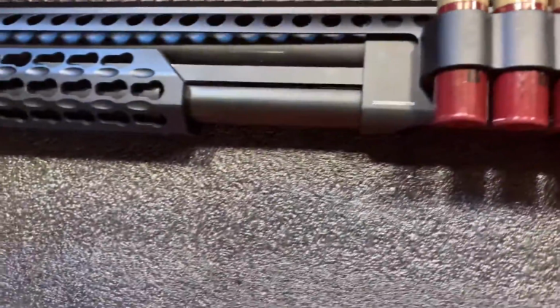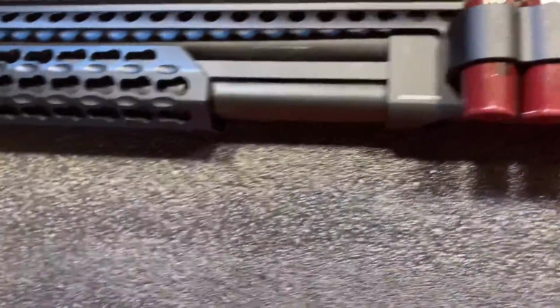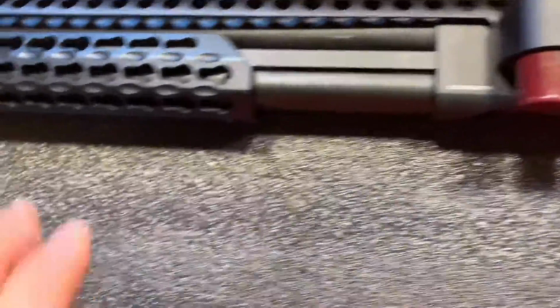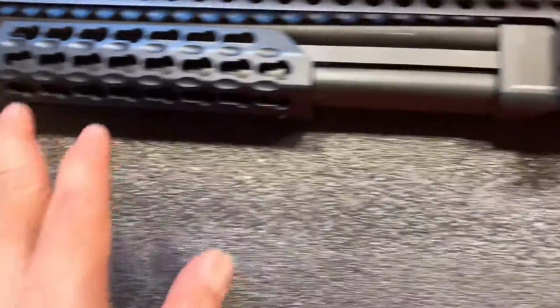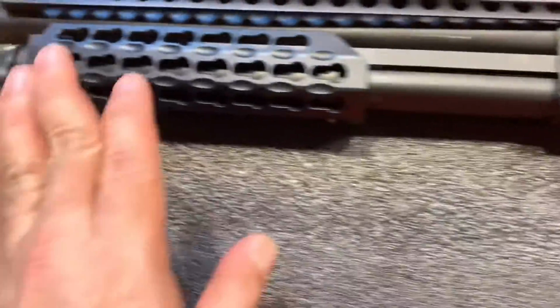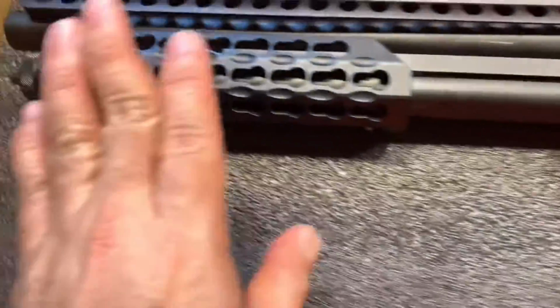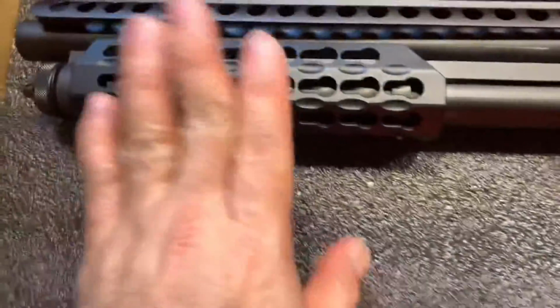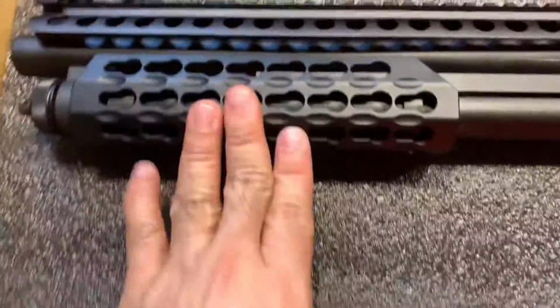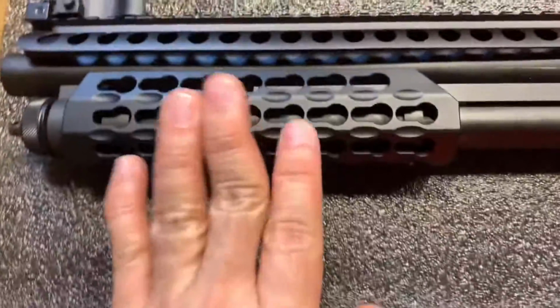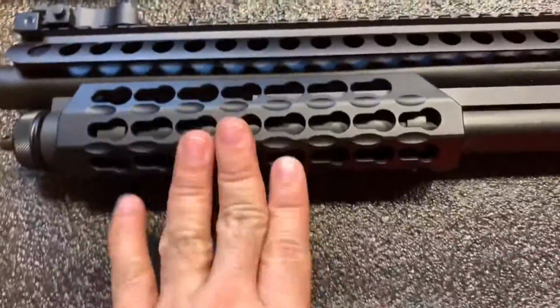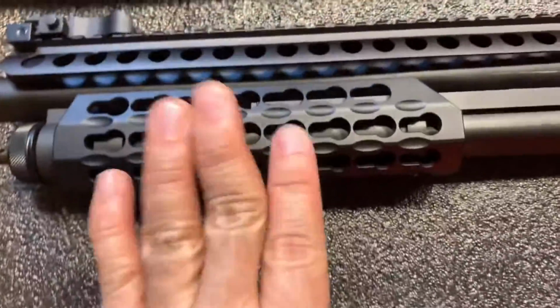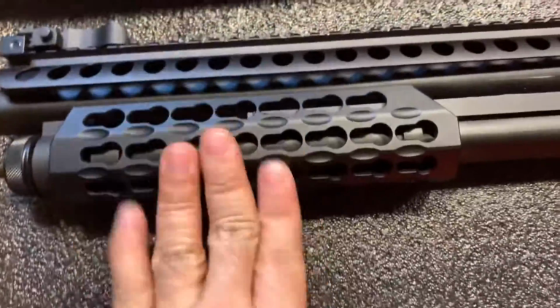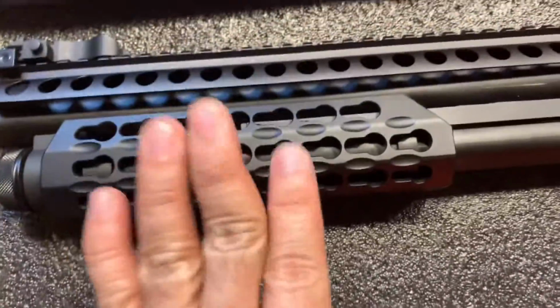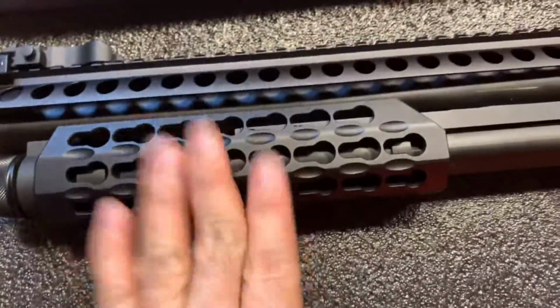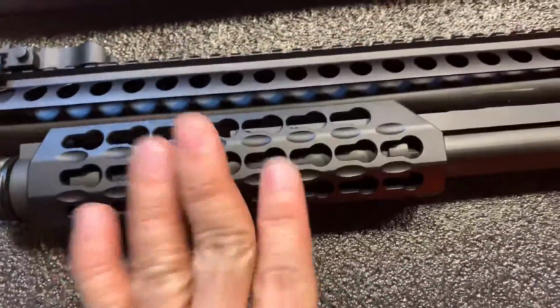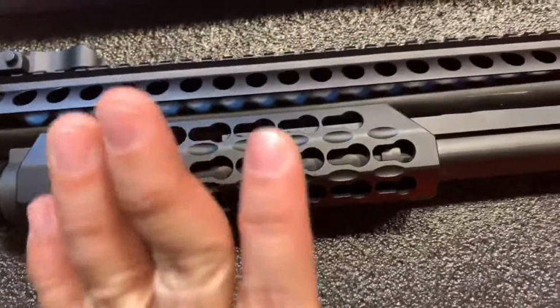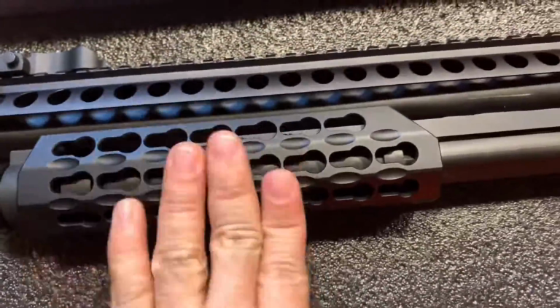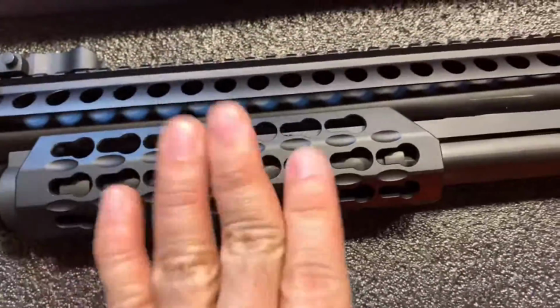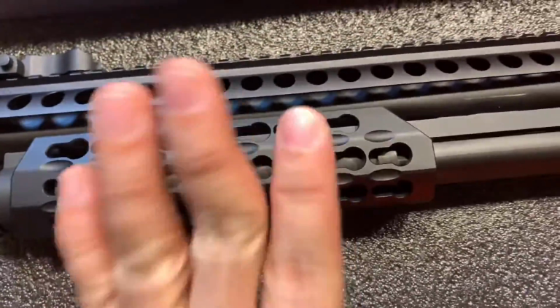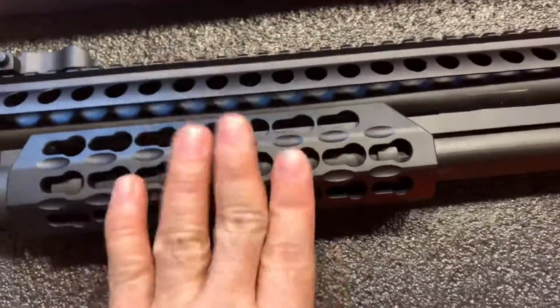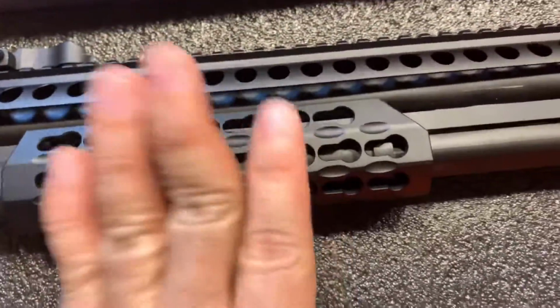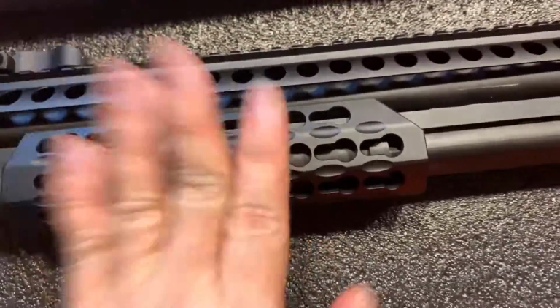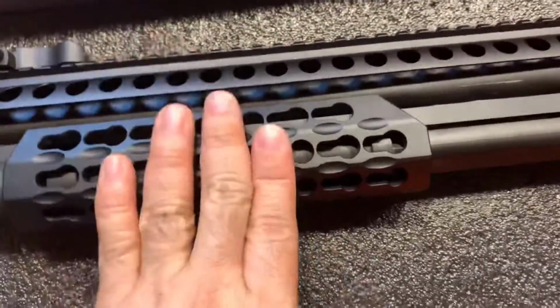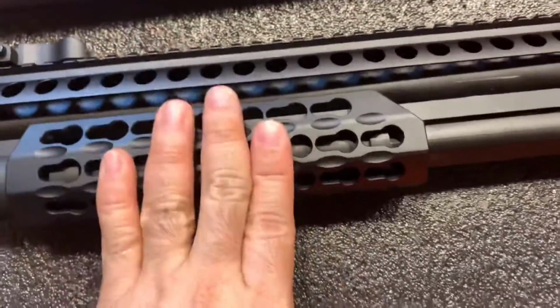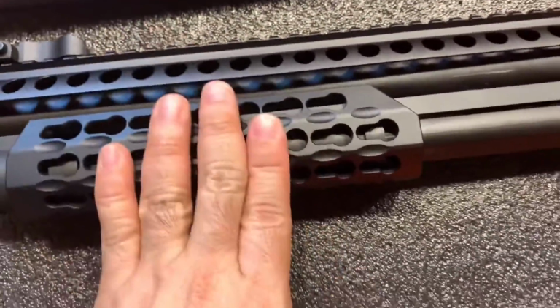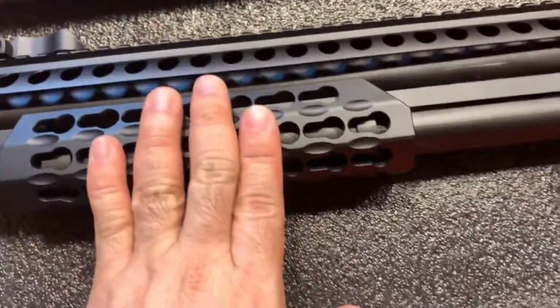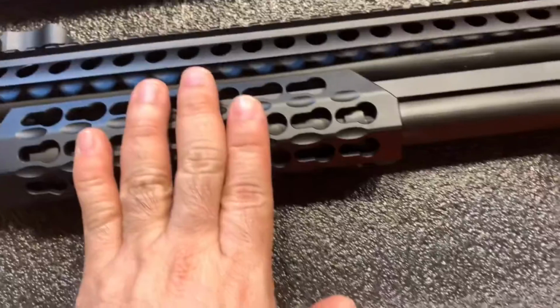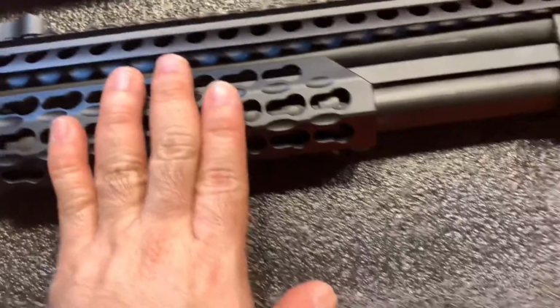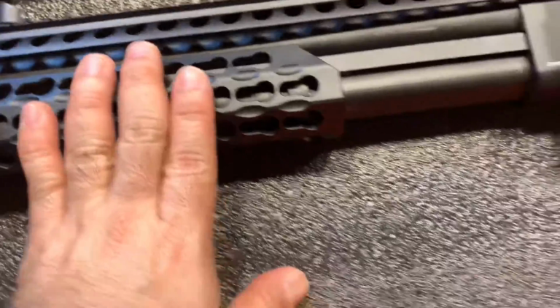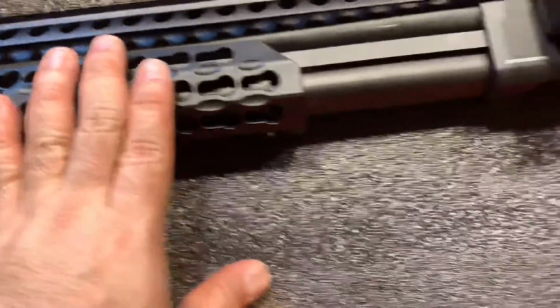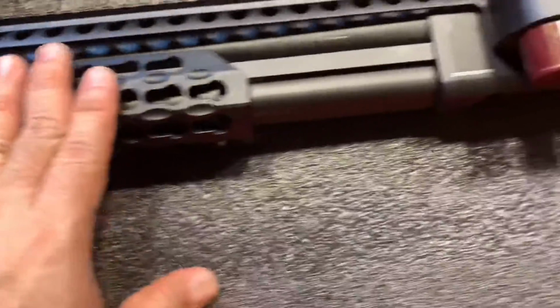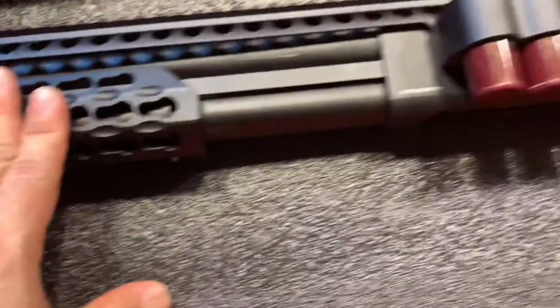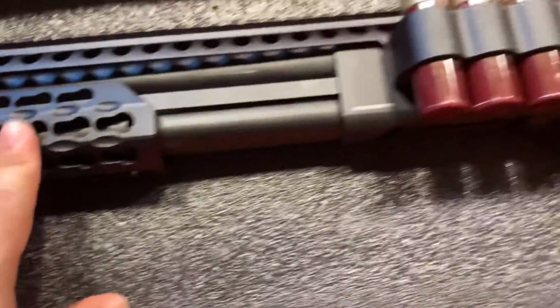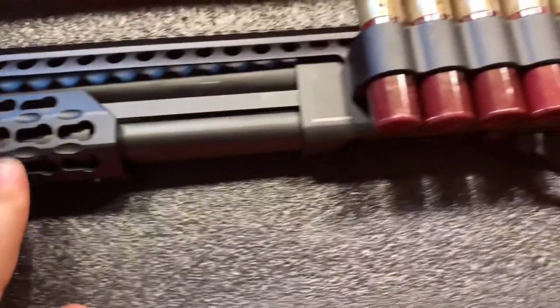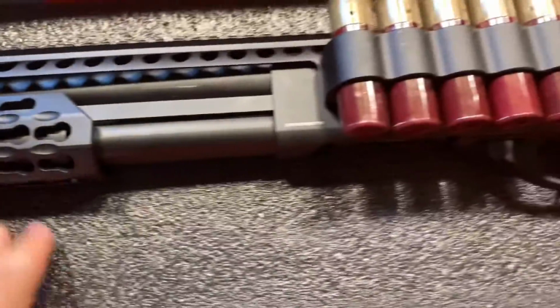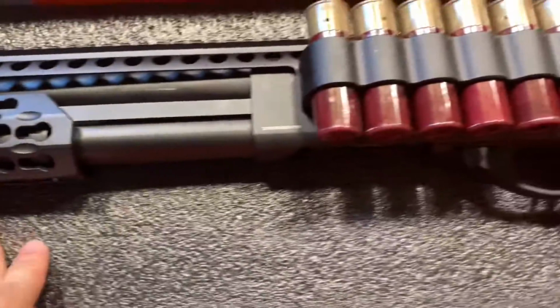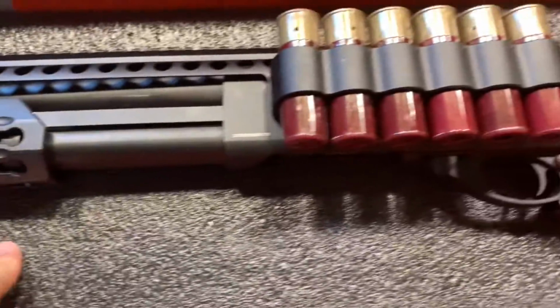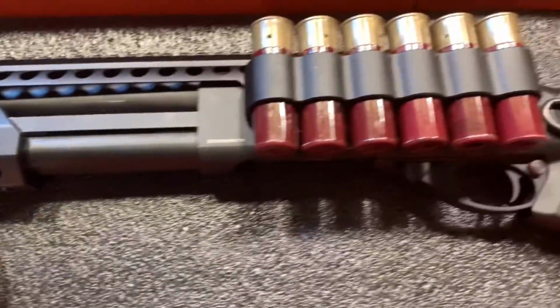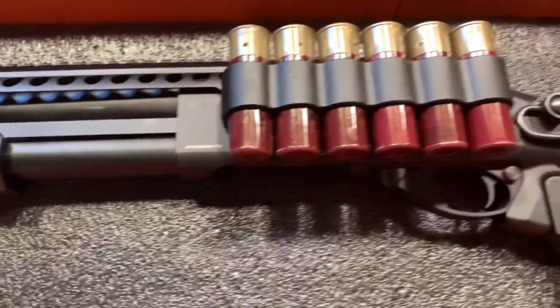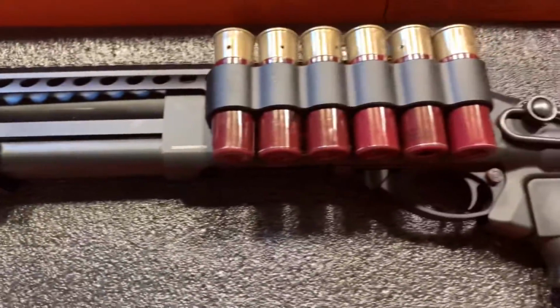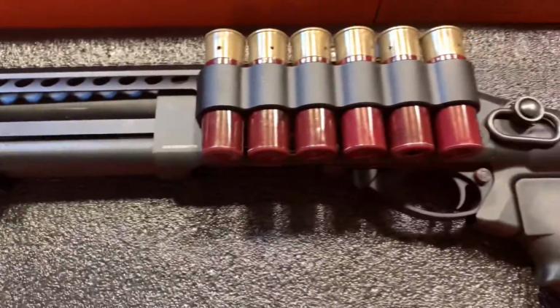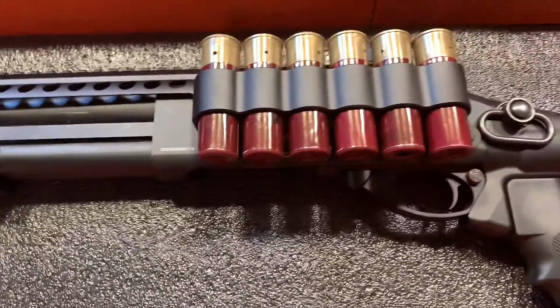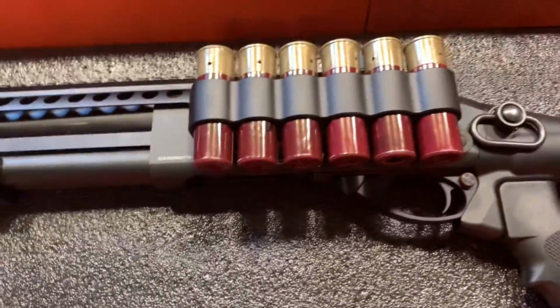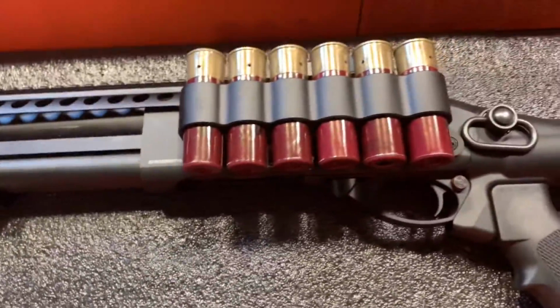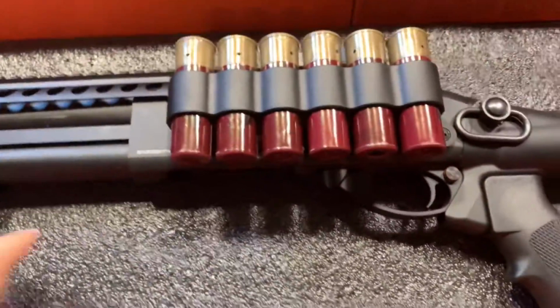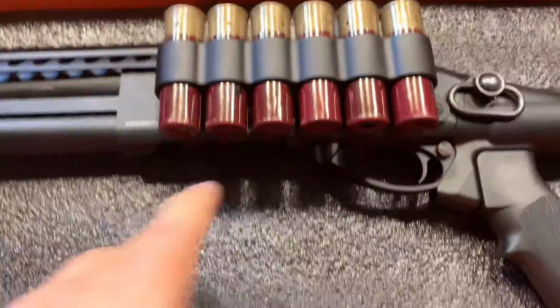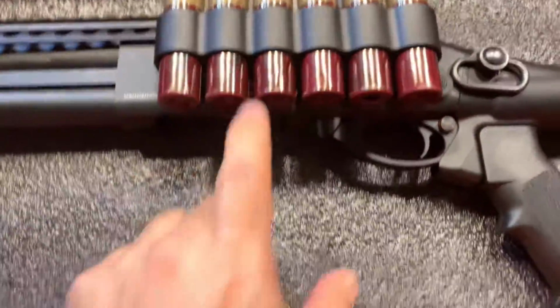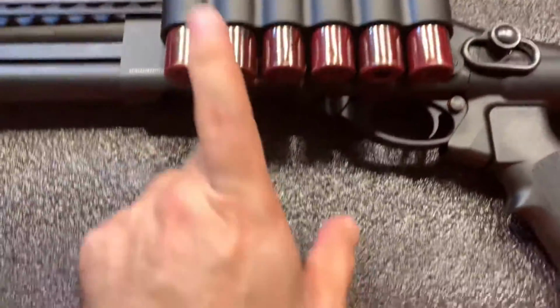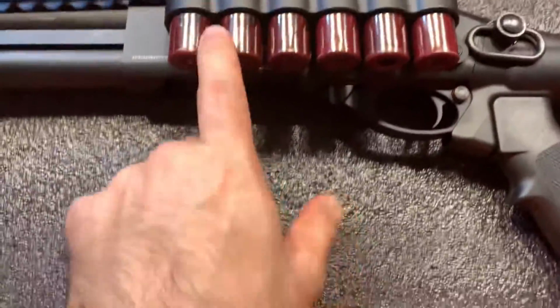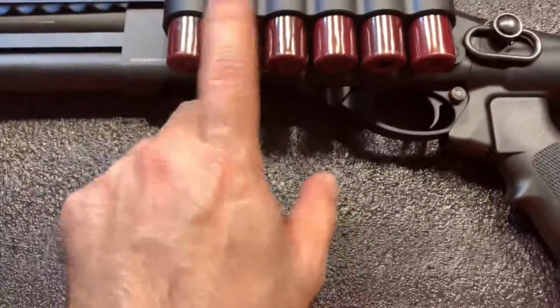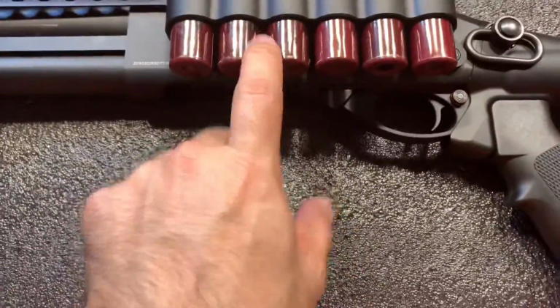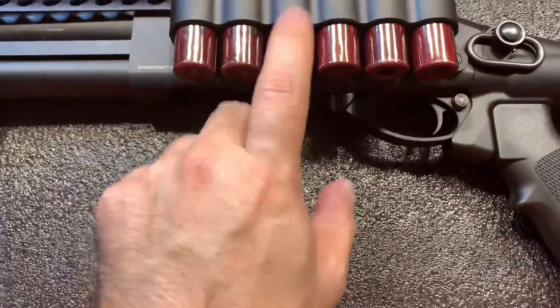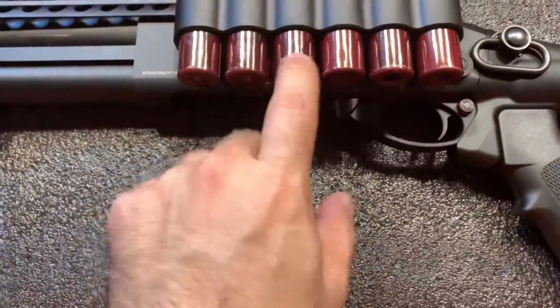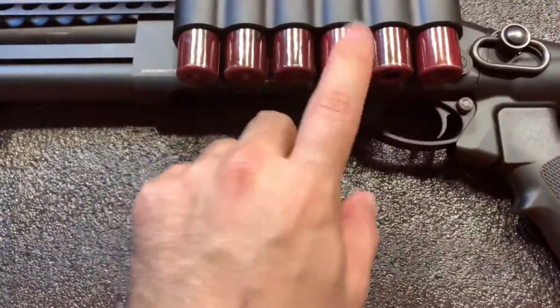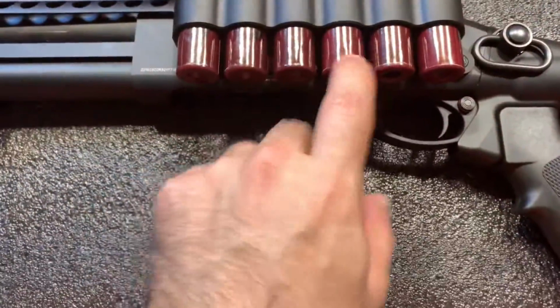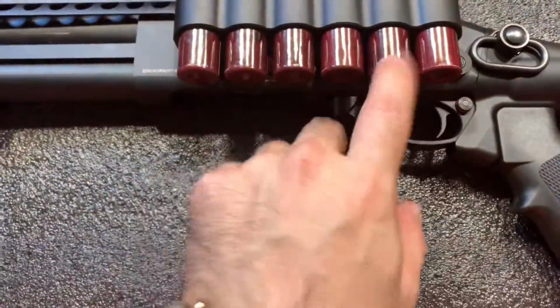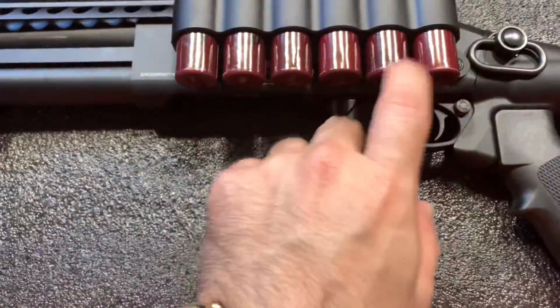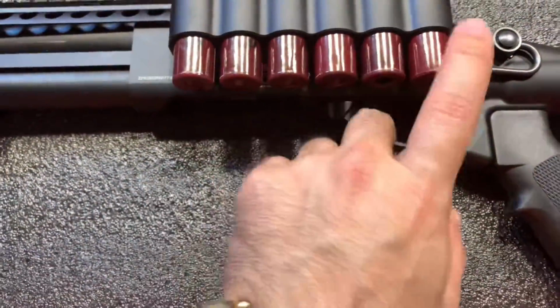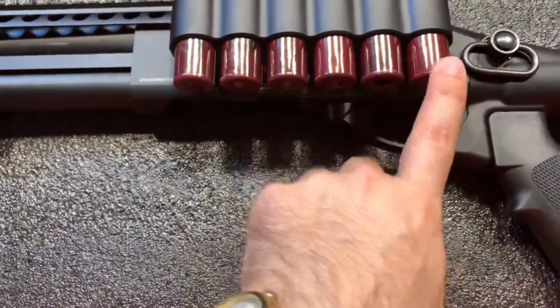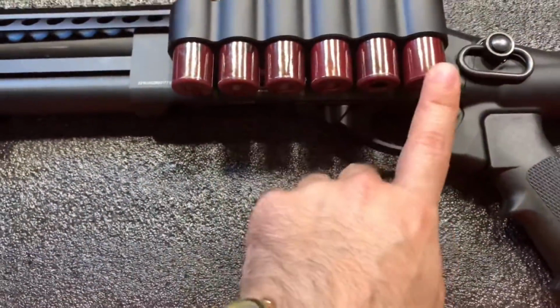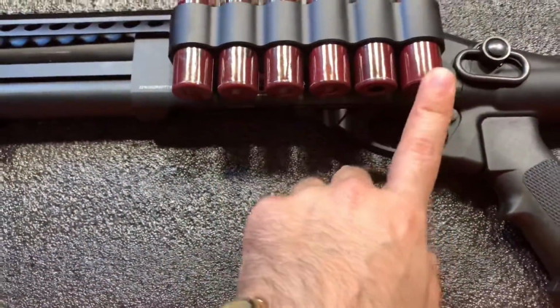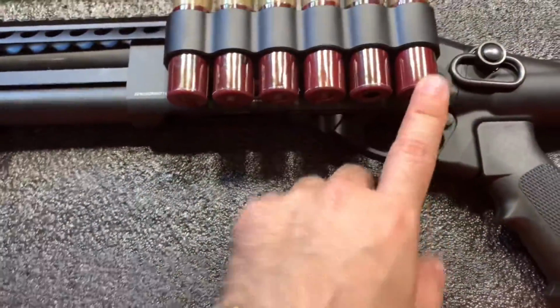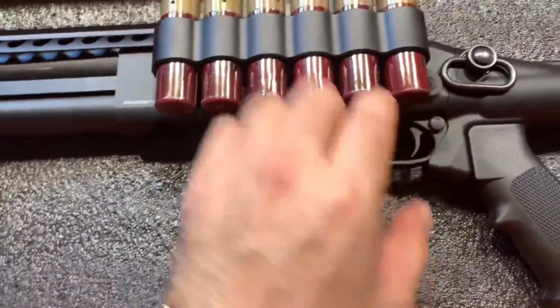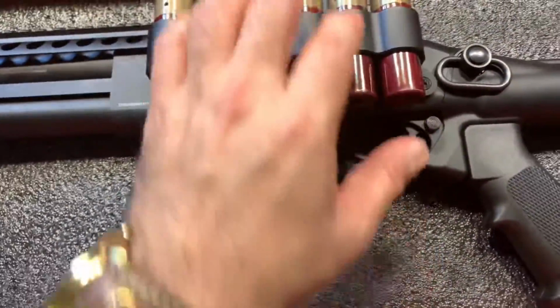rear and front steel sights. Pump action. And it comes with 1, 2, 3, 4, 5, 6 shells.